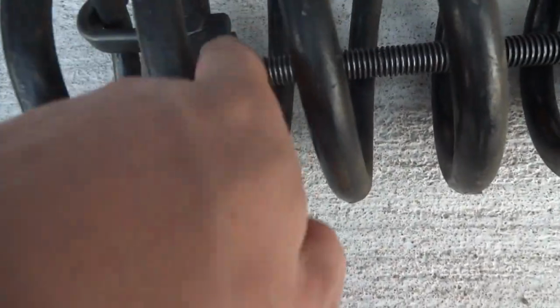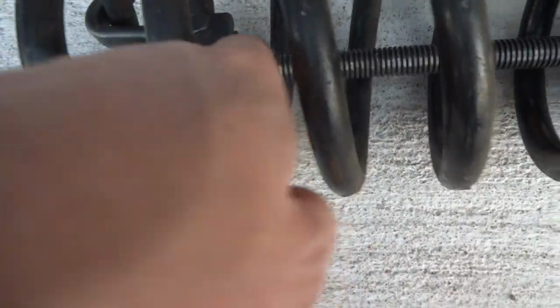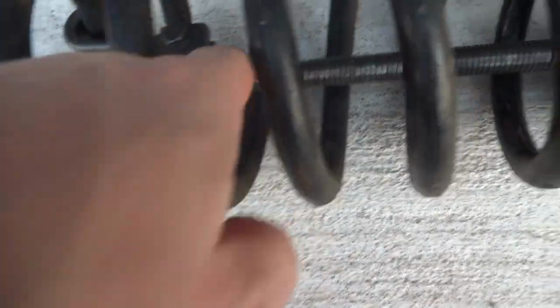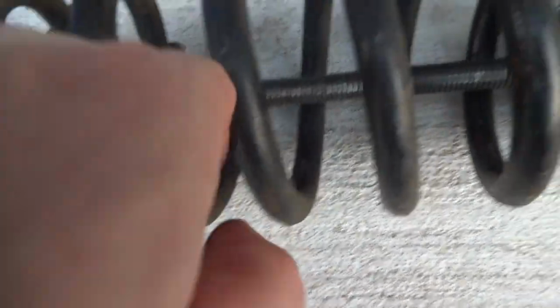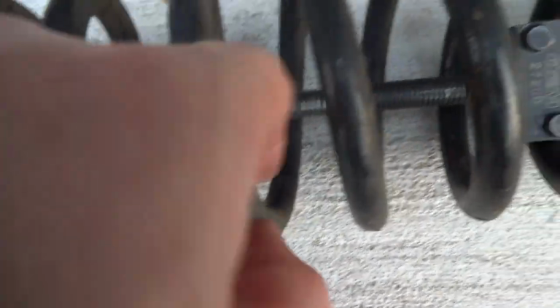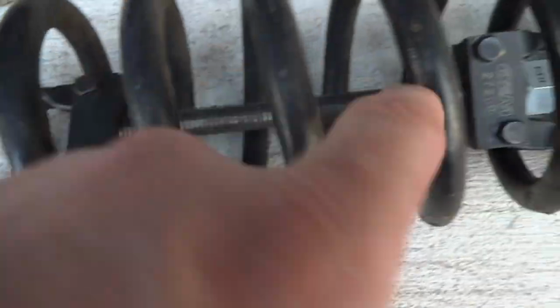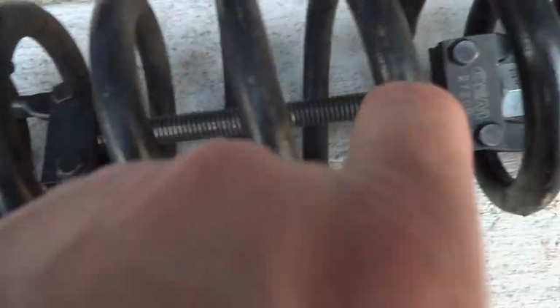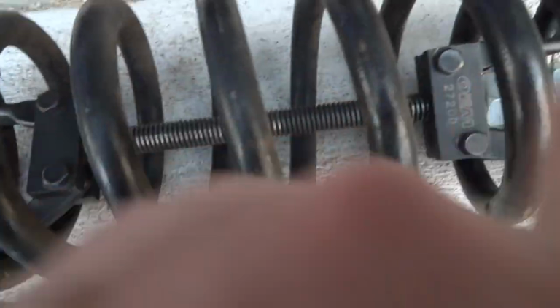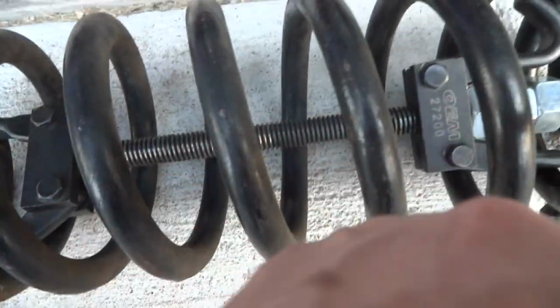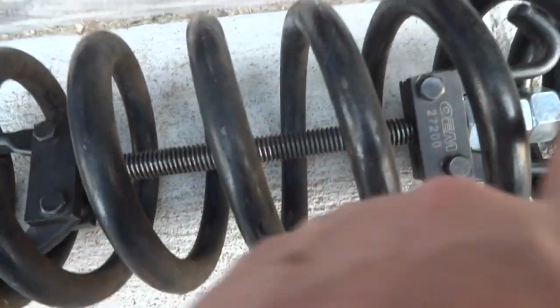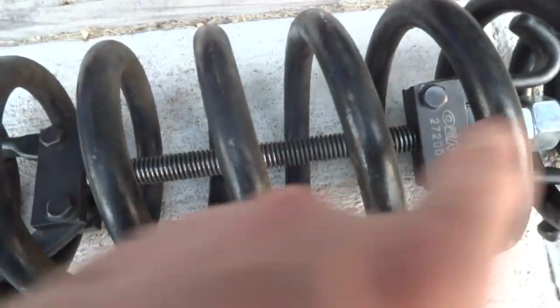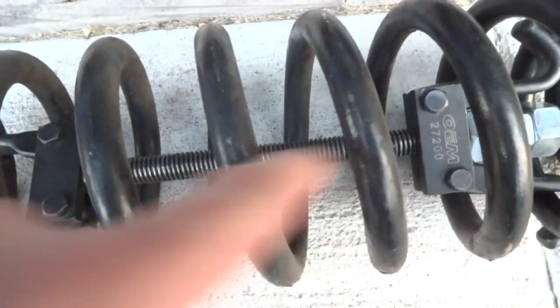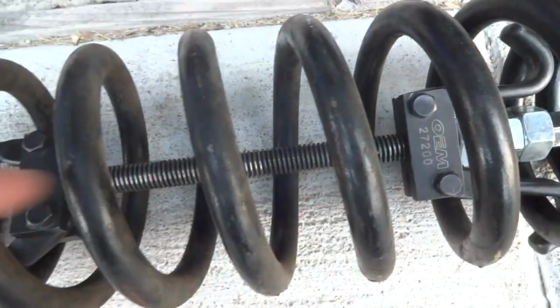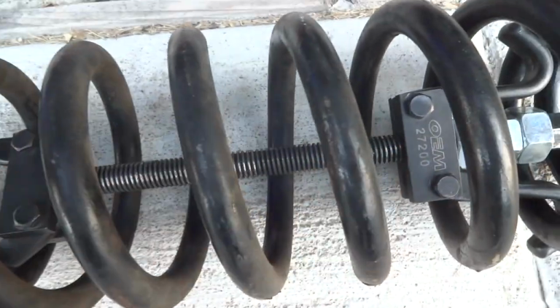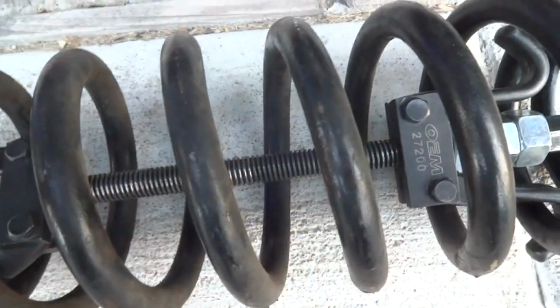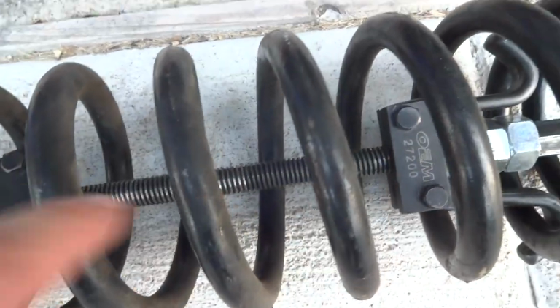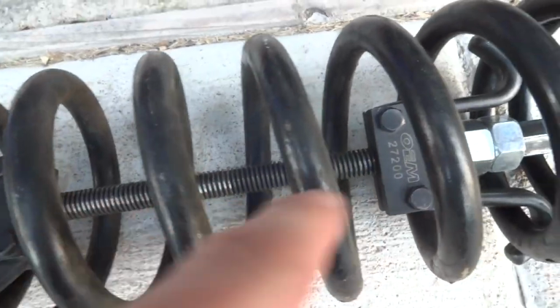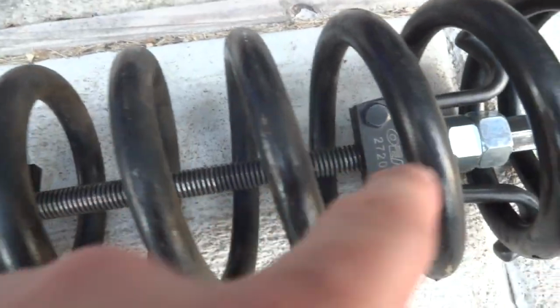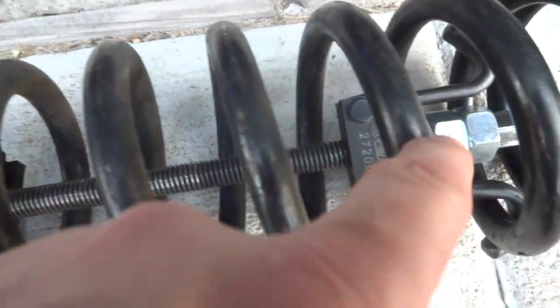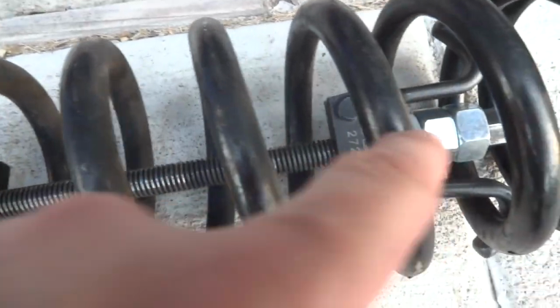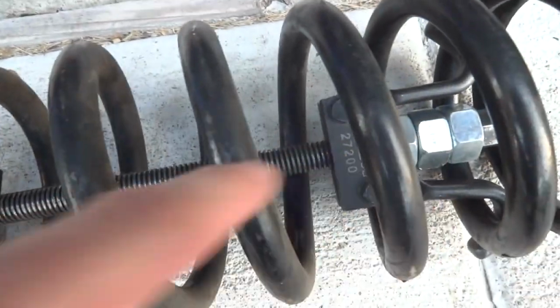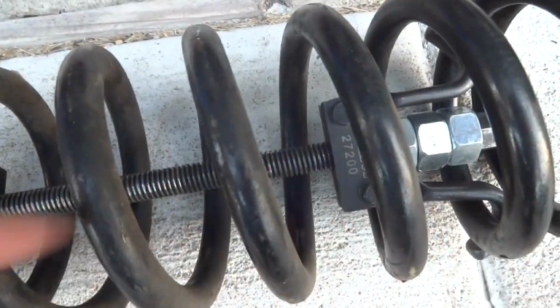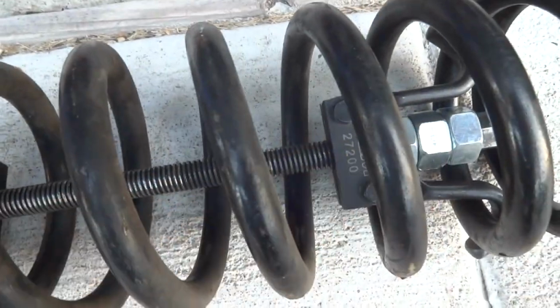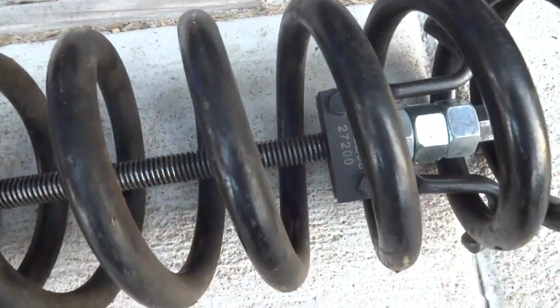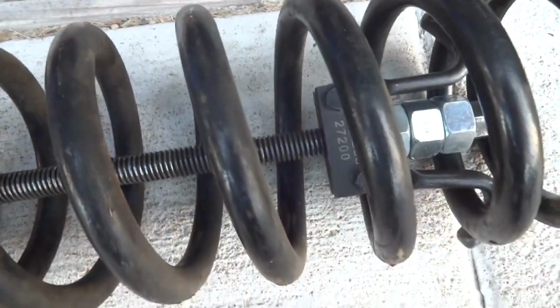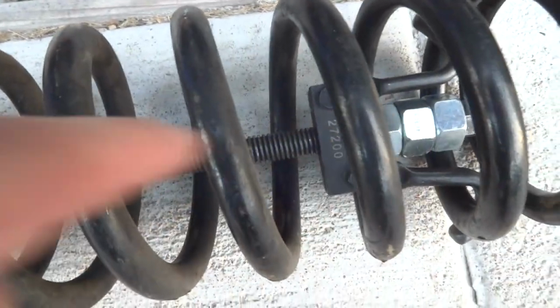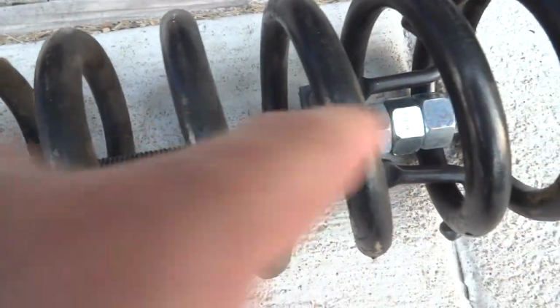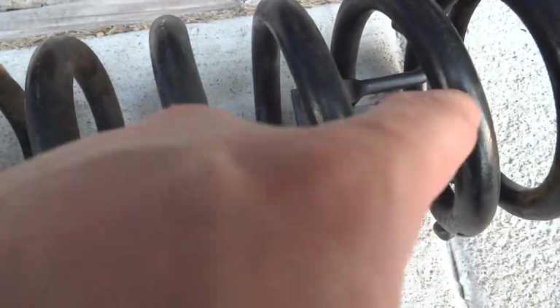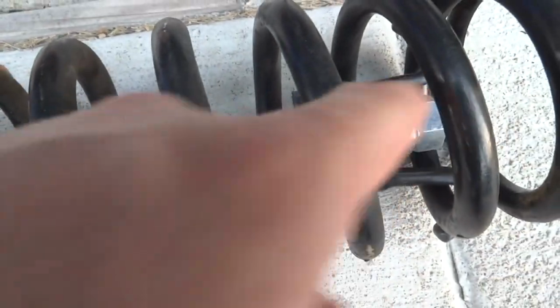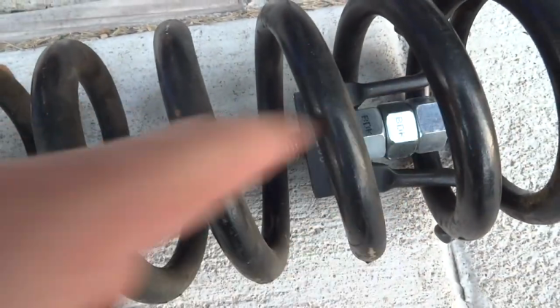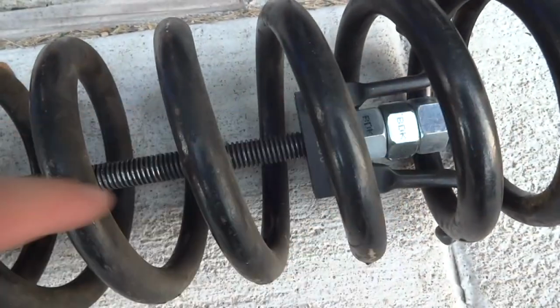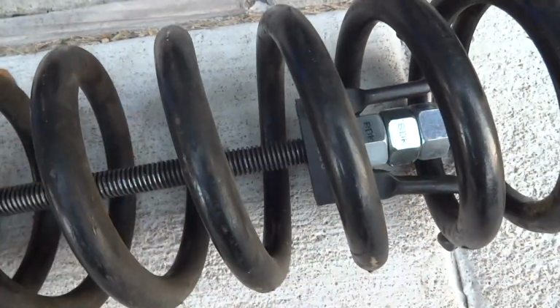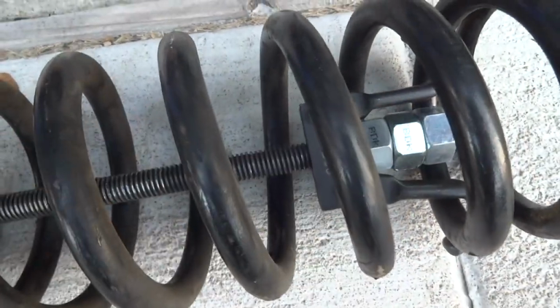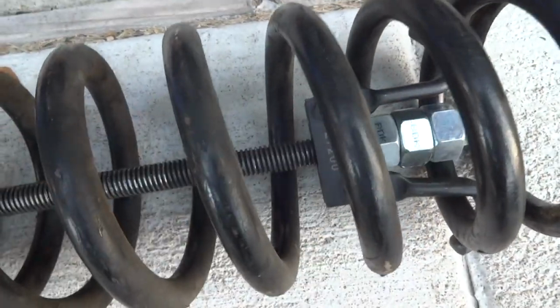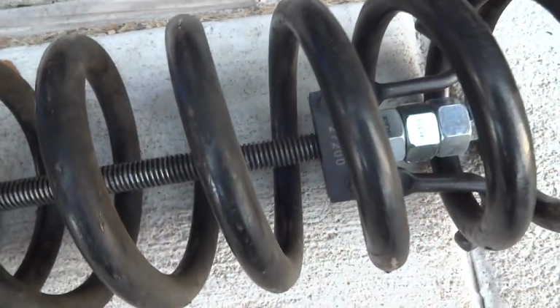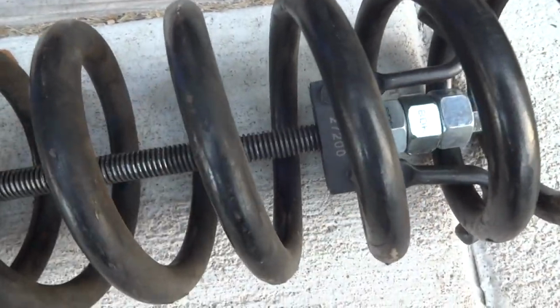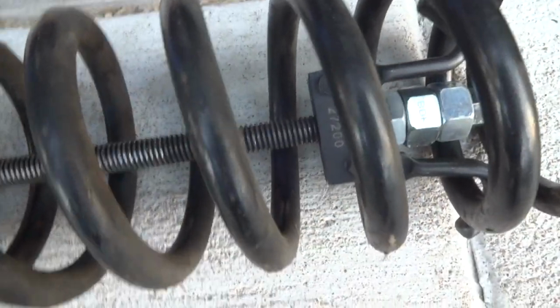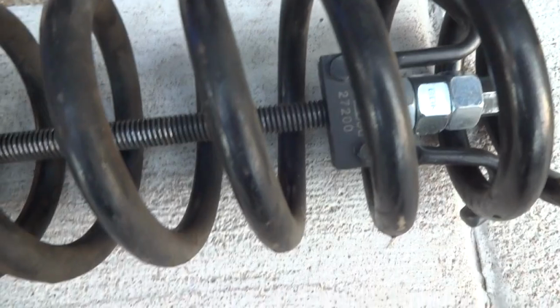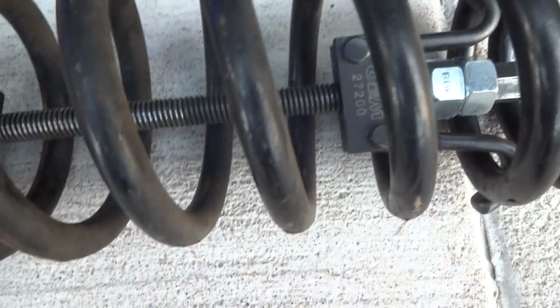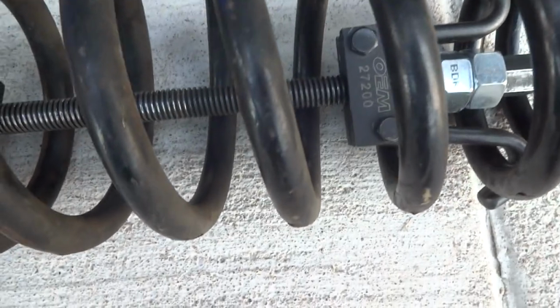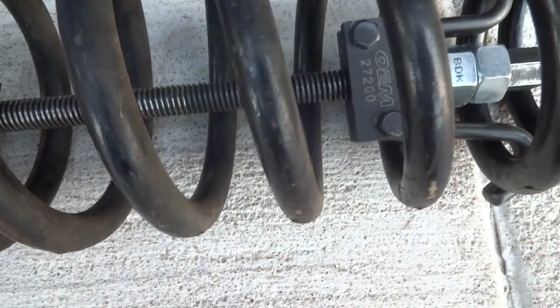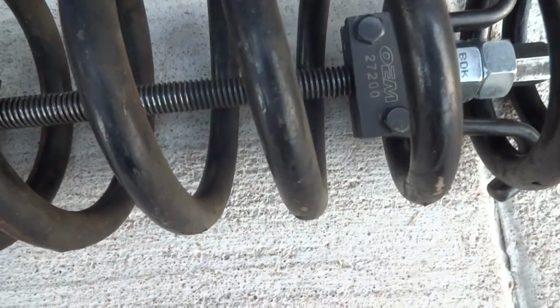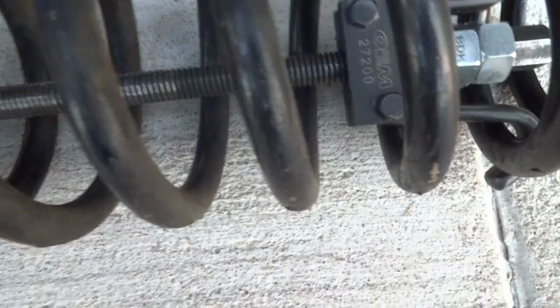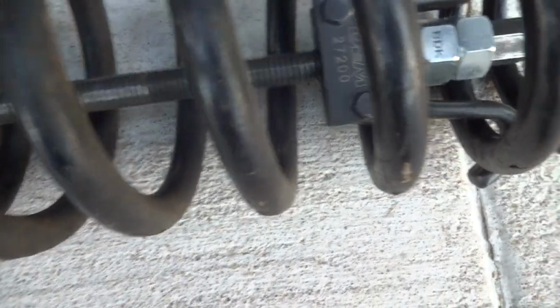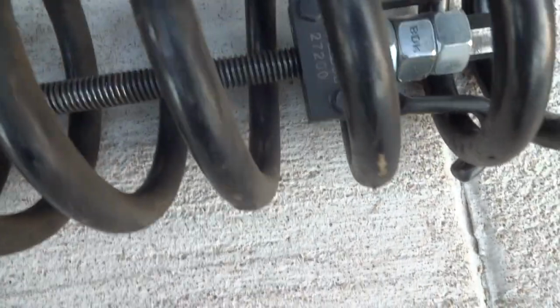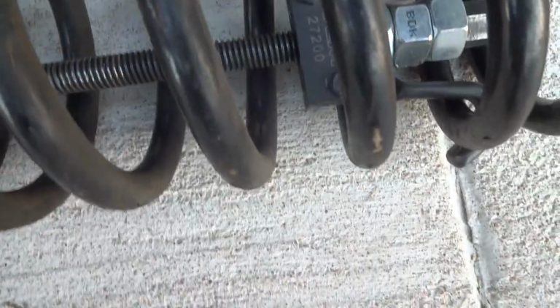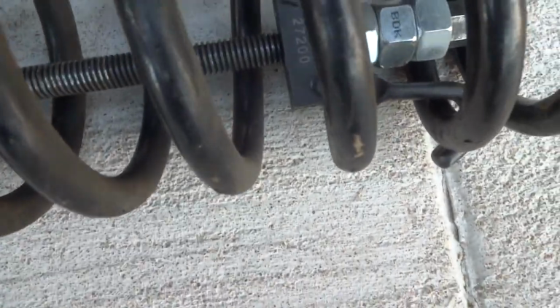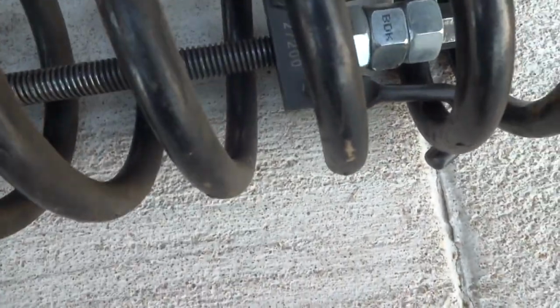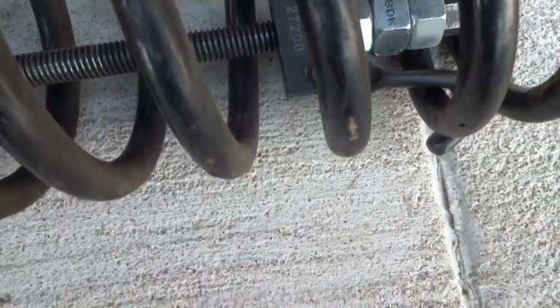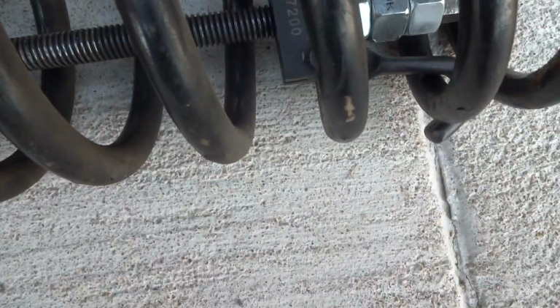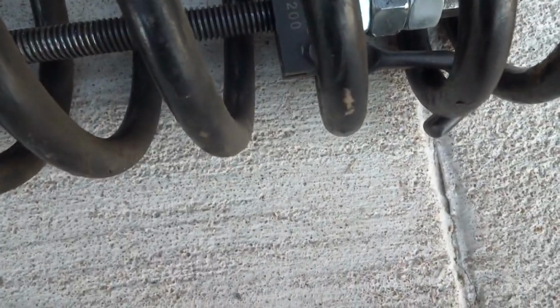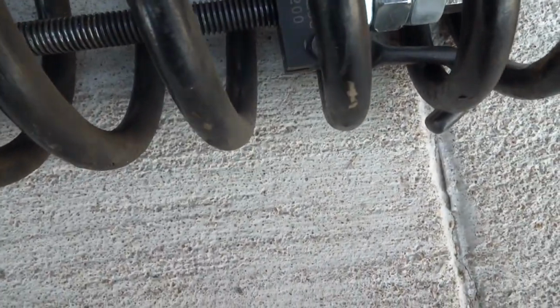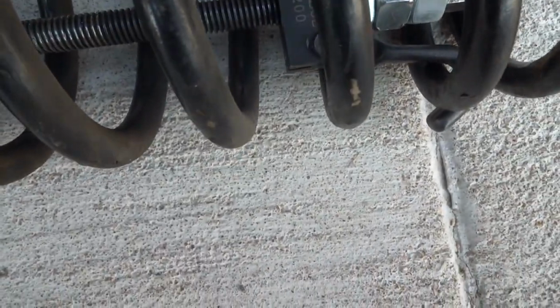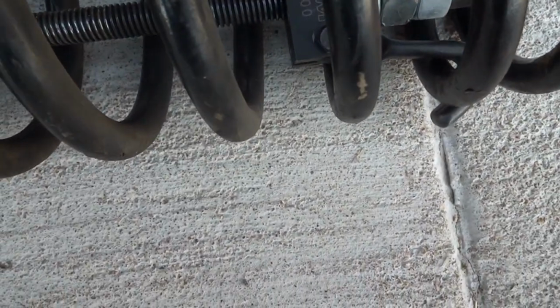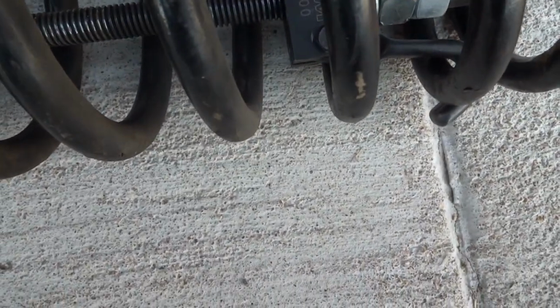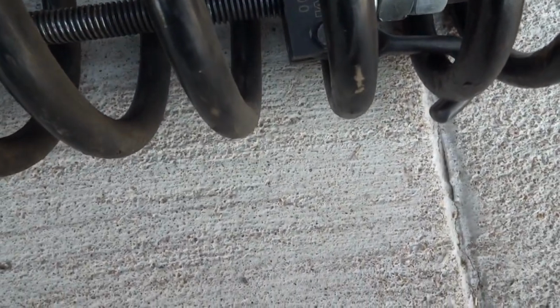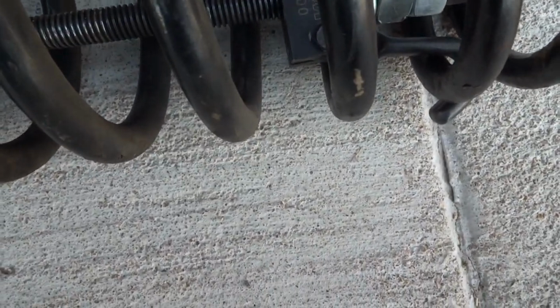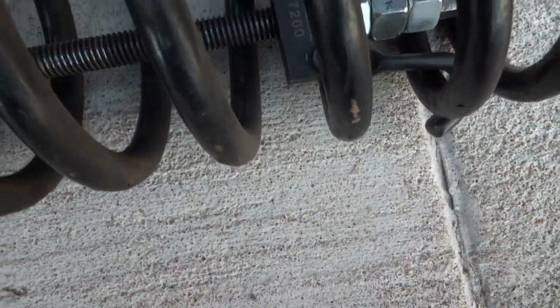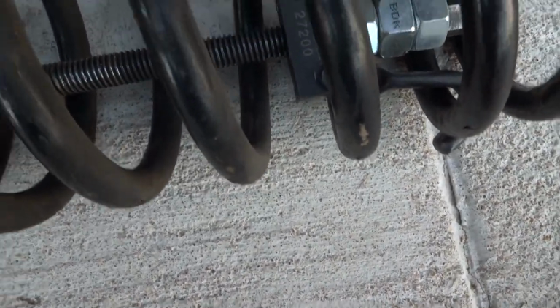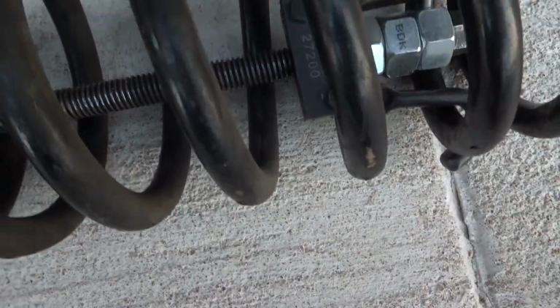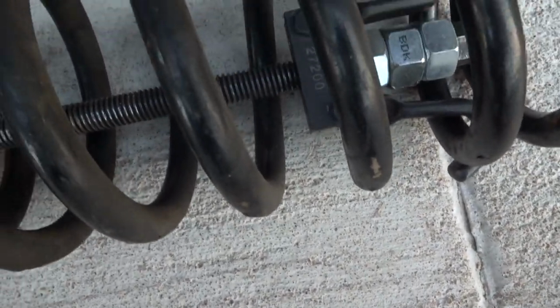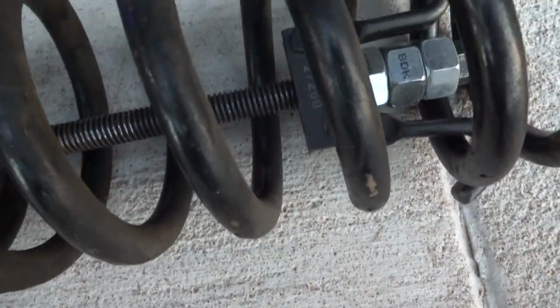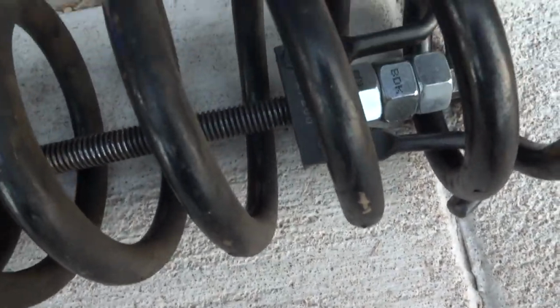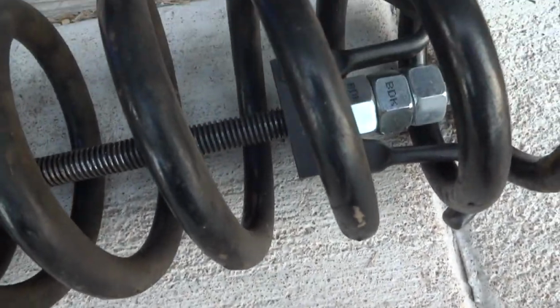You always want to make sure you're seating the hooks correctly — that'll help keep the screw in the middle of the coil spring compressor vertical while it's inside the coil.